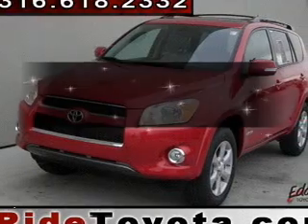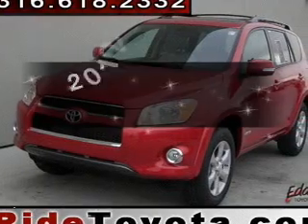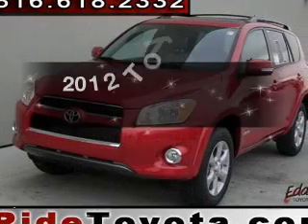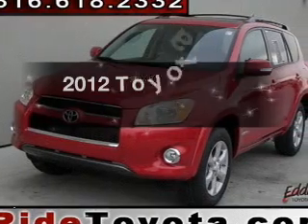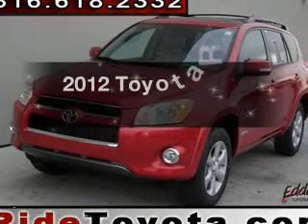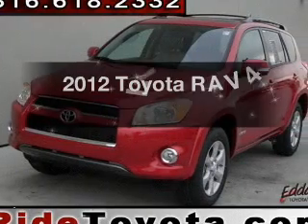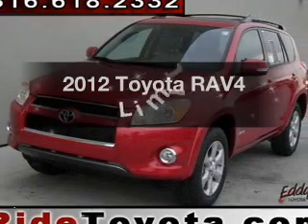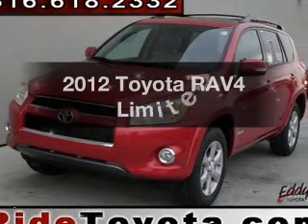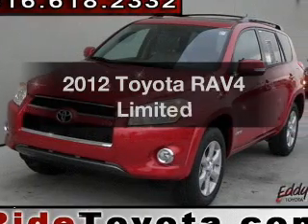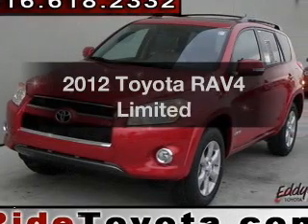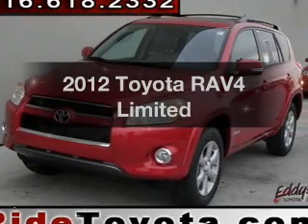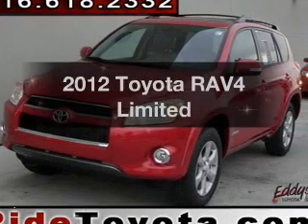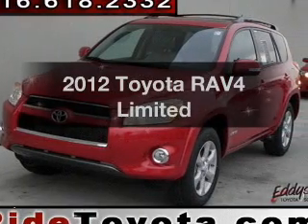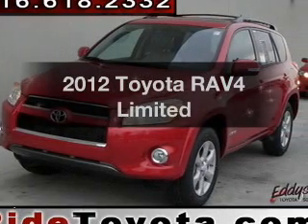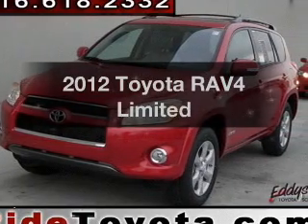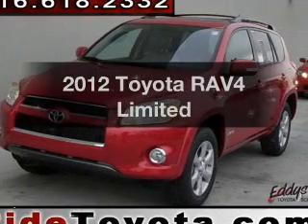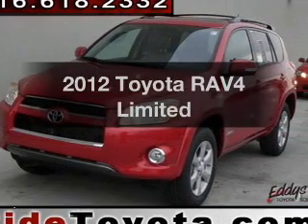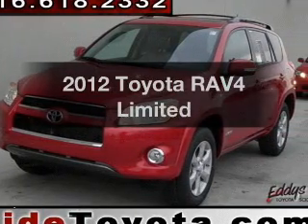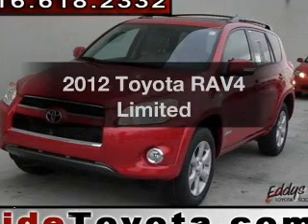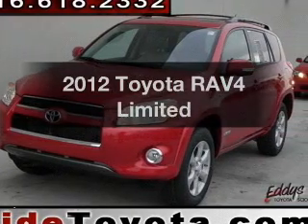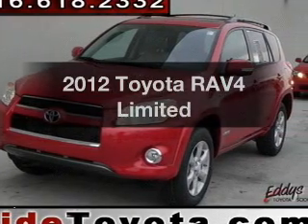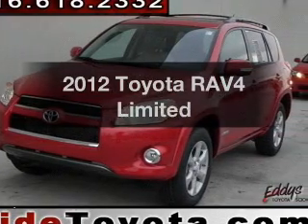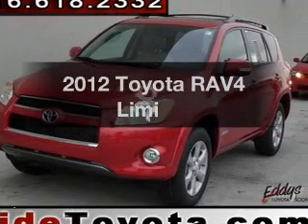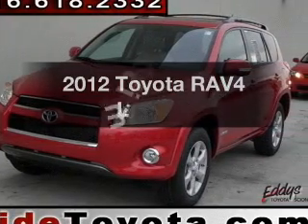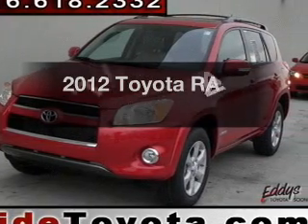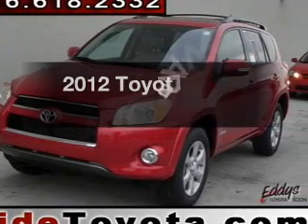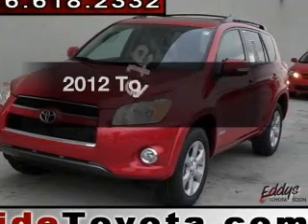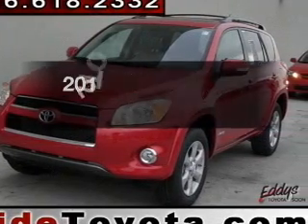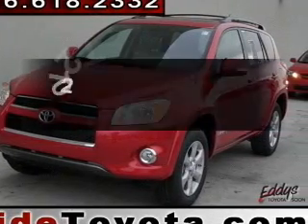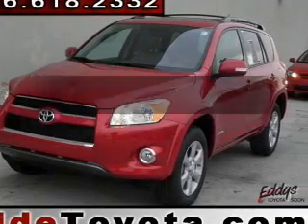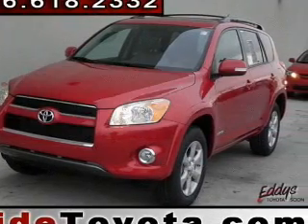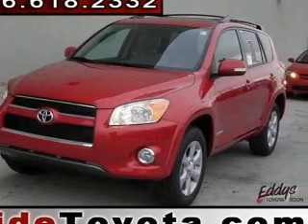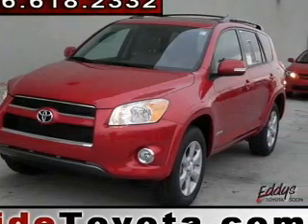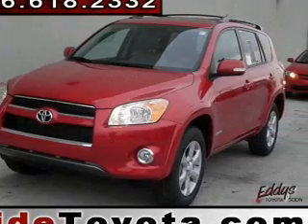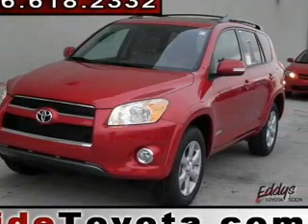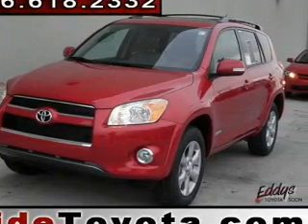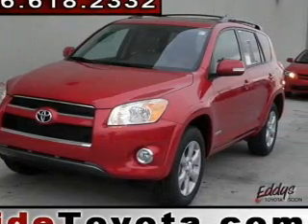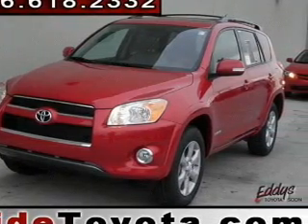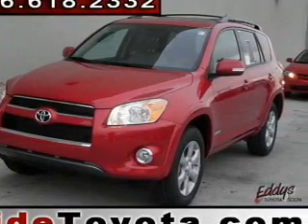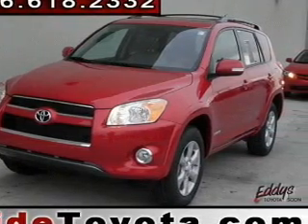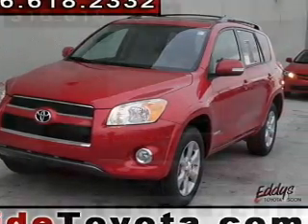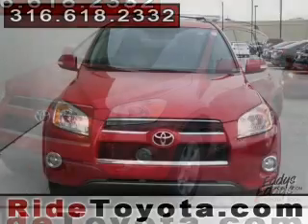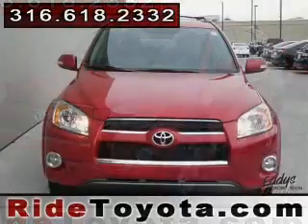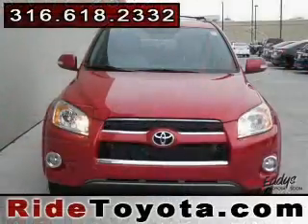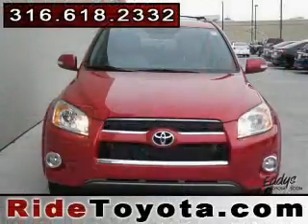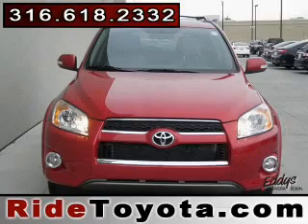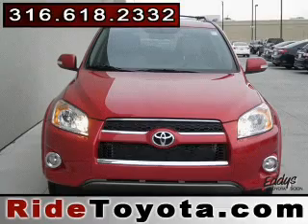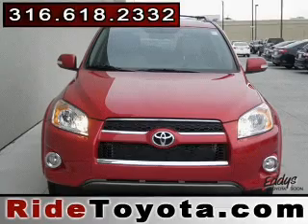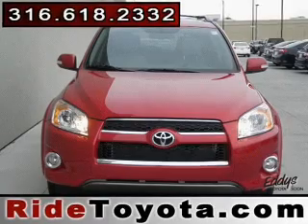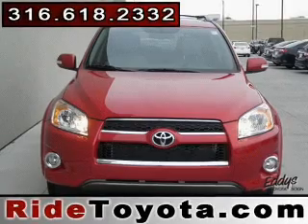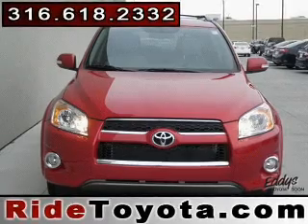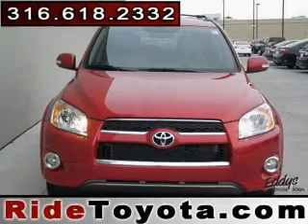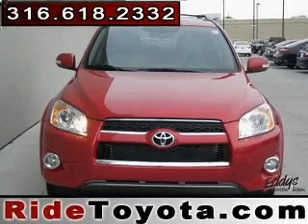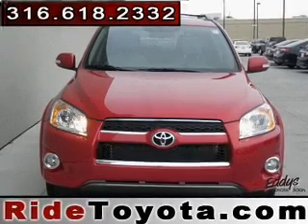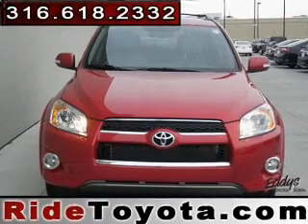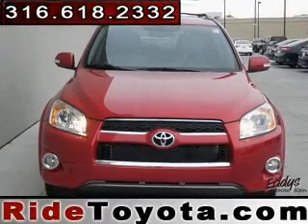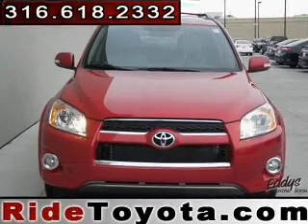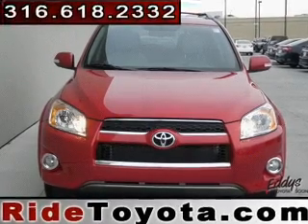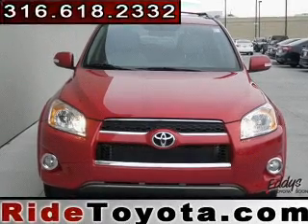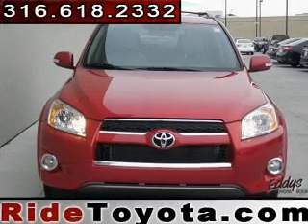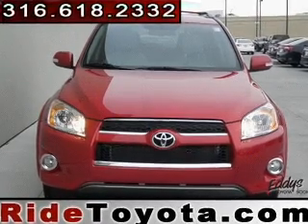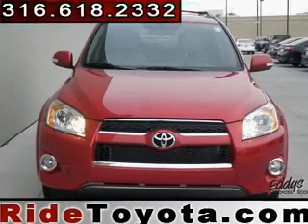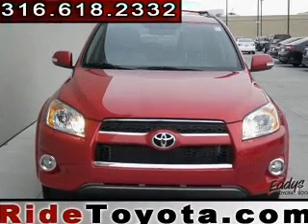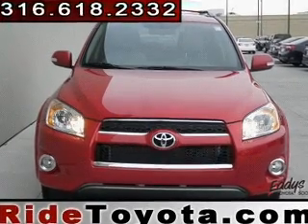Introducing the 2012 Toyota RAV4. Travel the roads in style and comfort in this great vehicle.